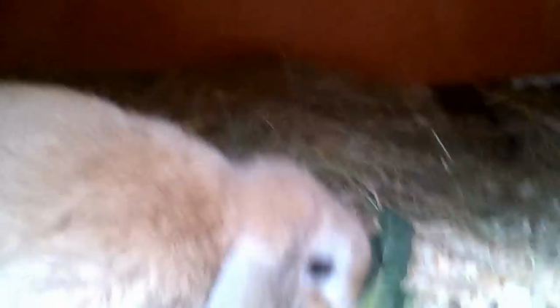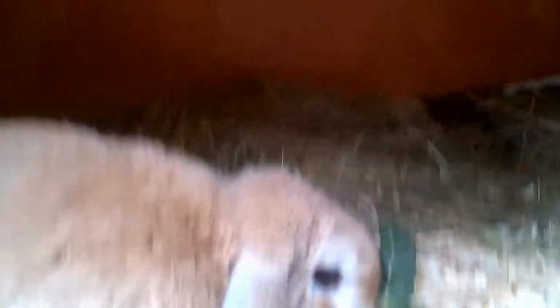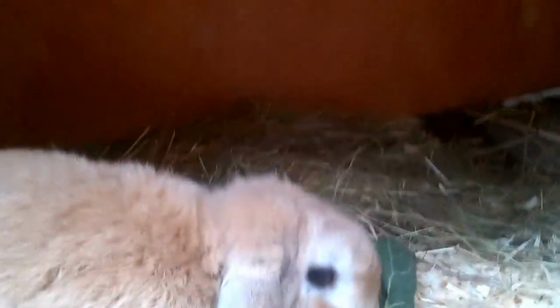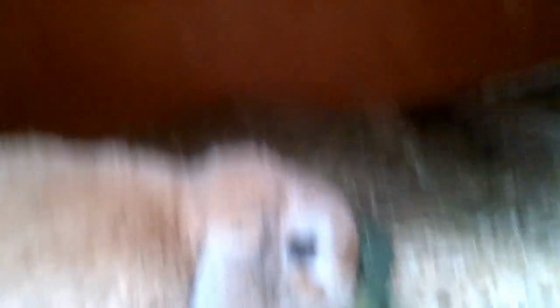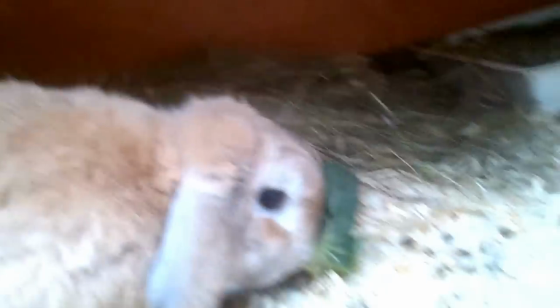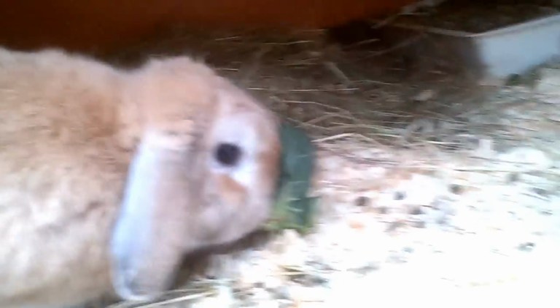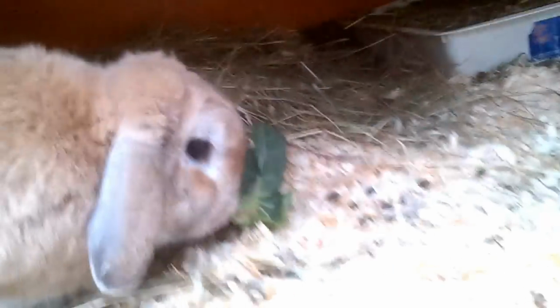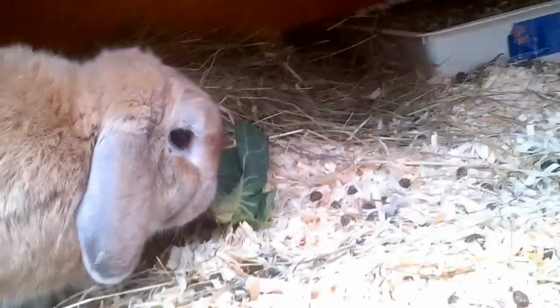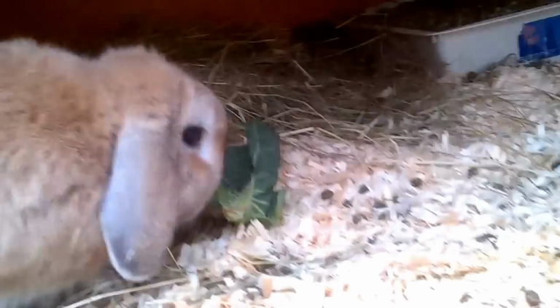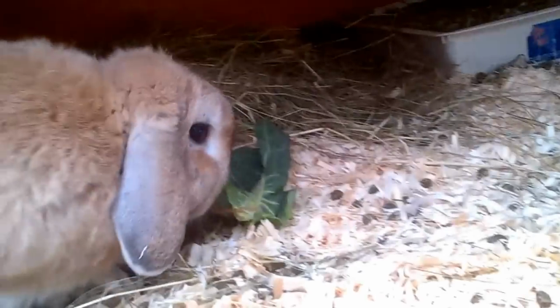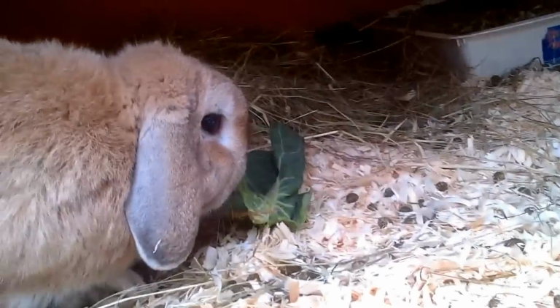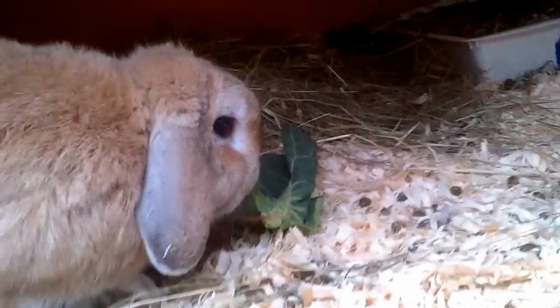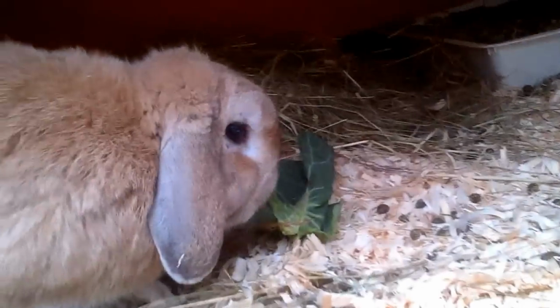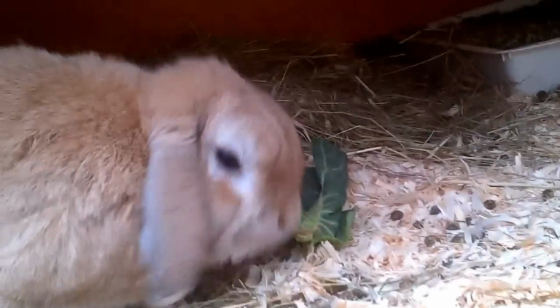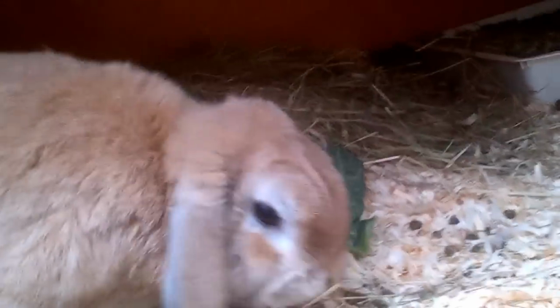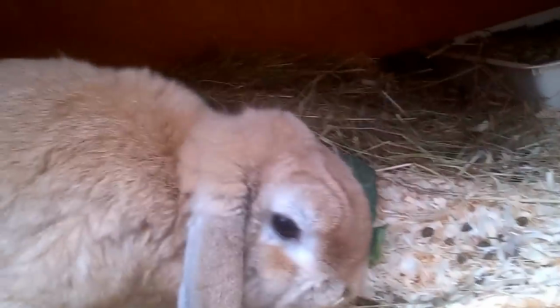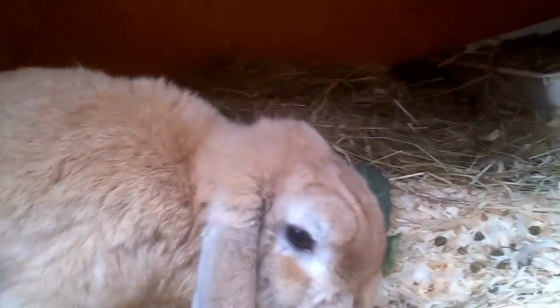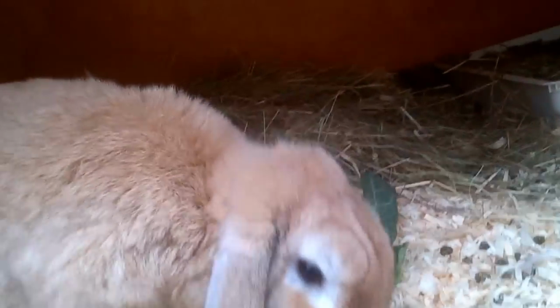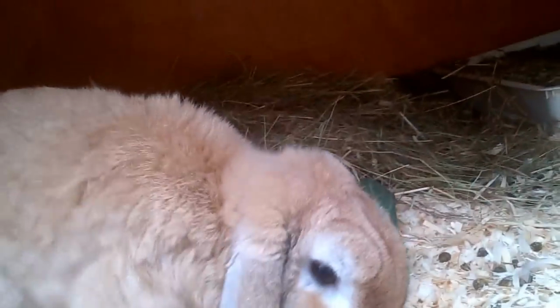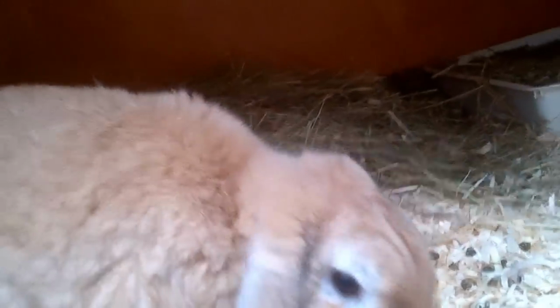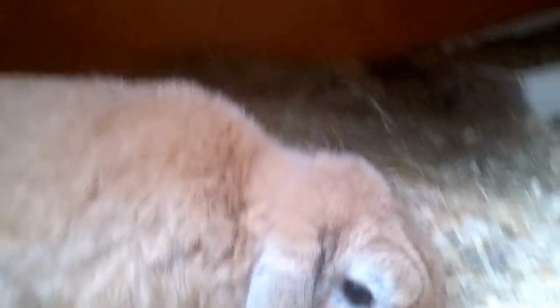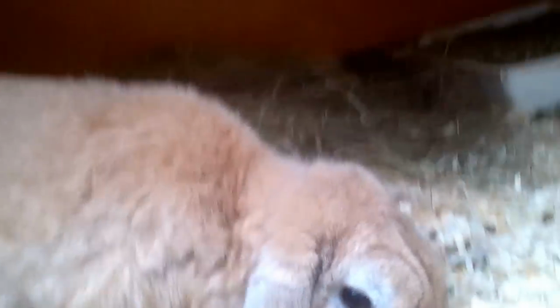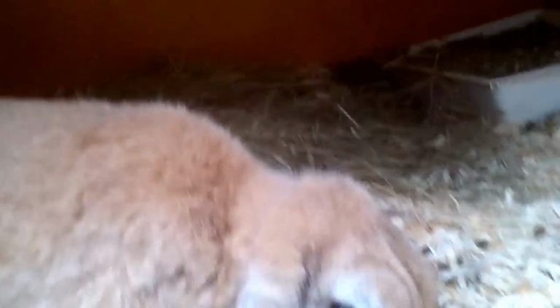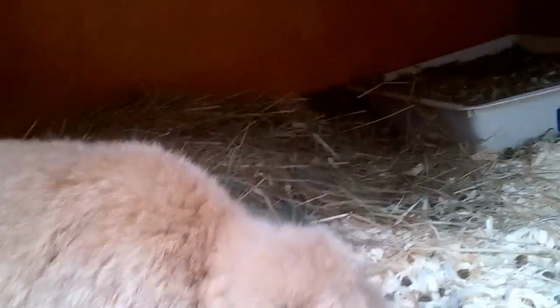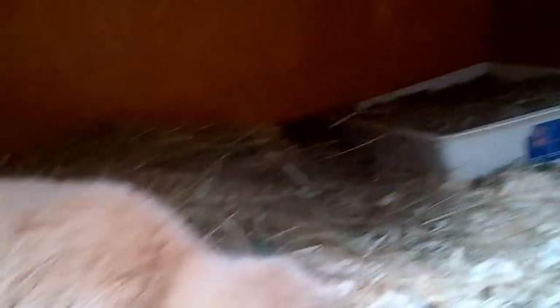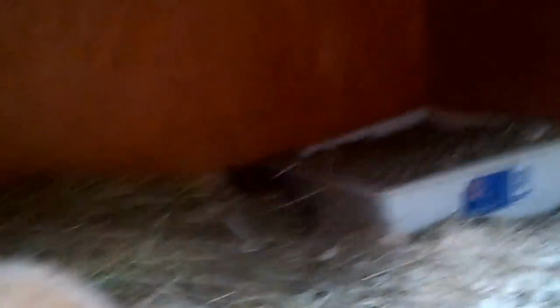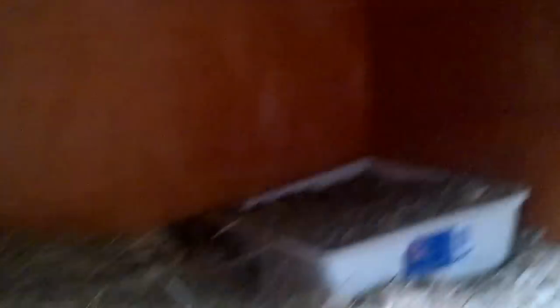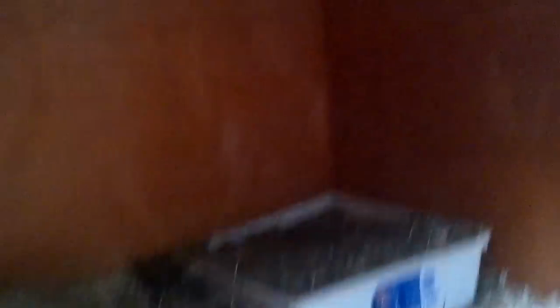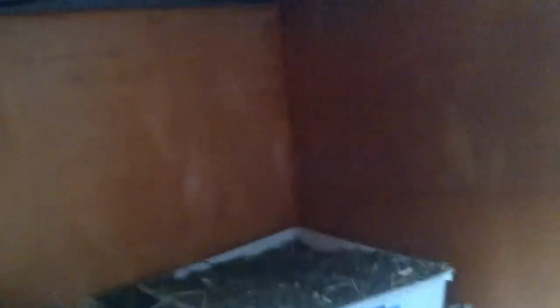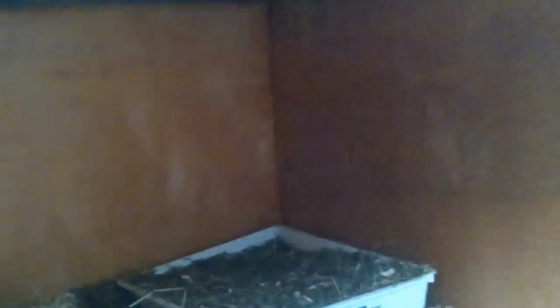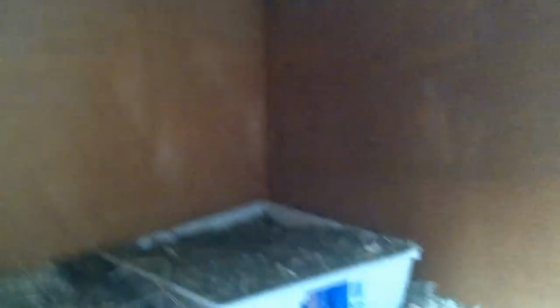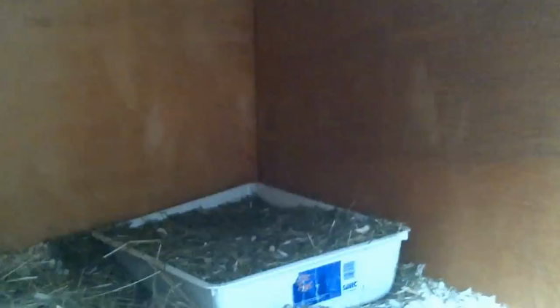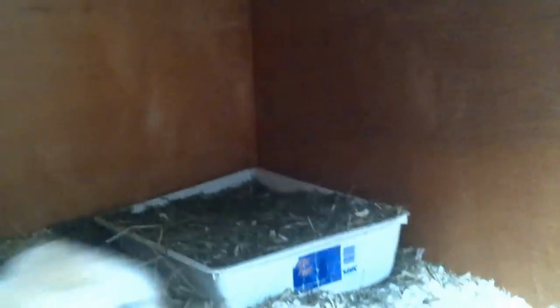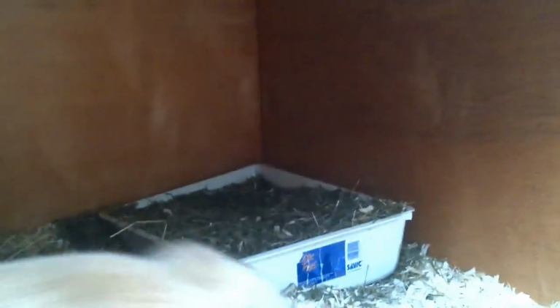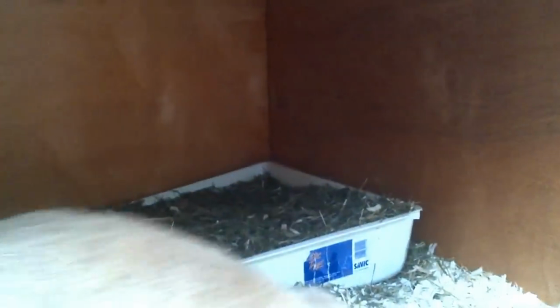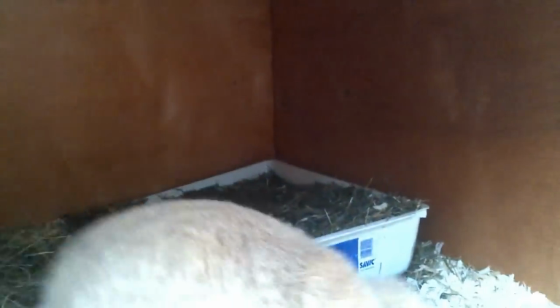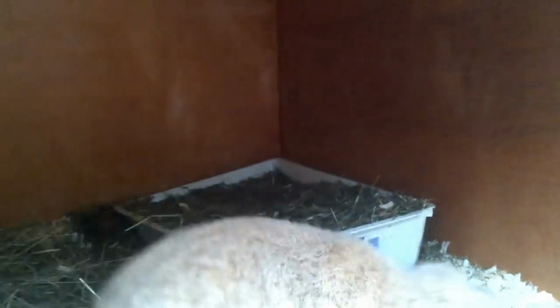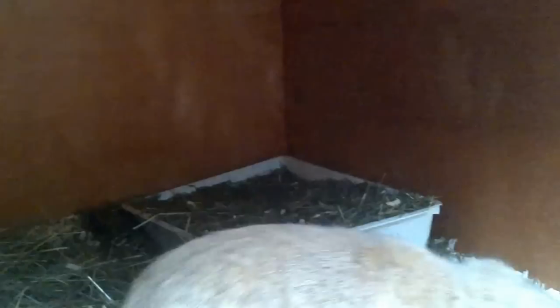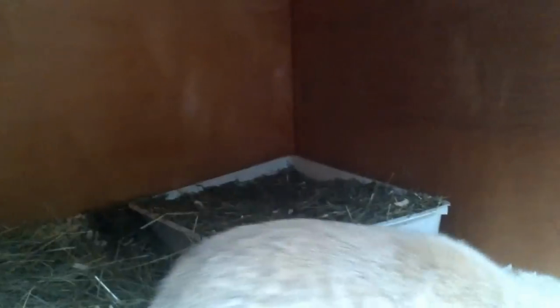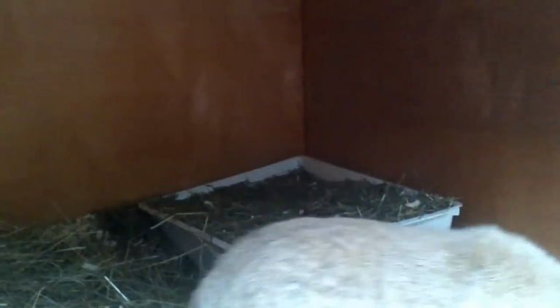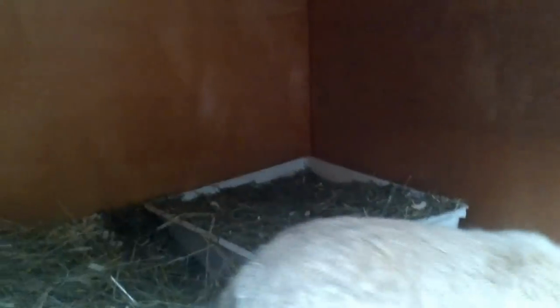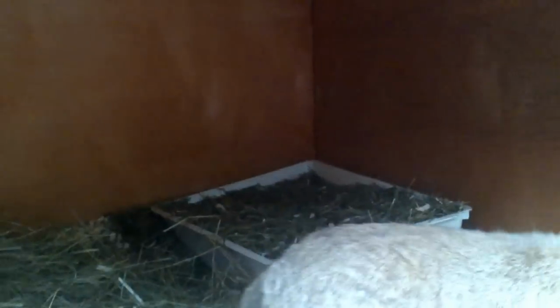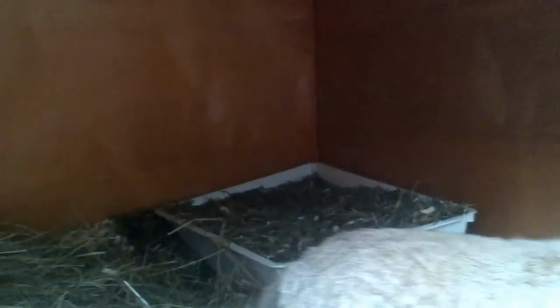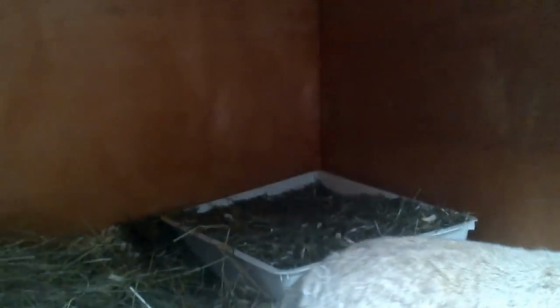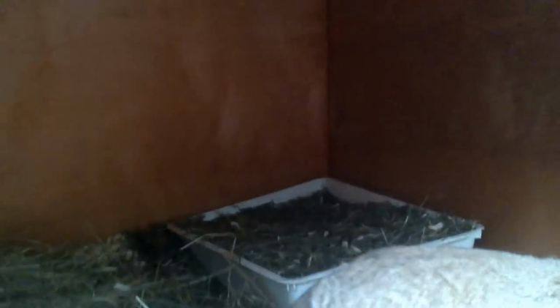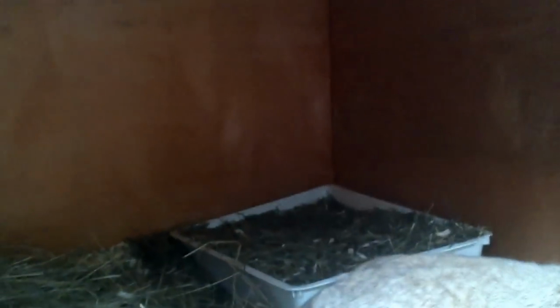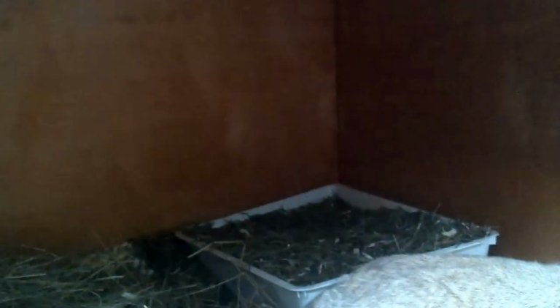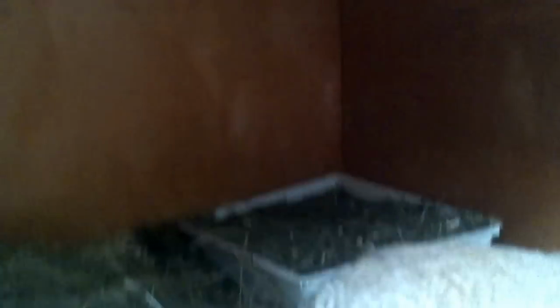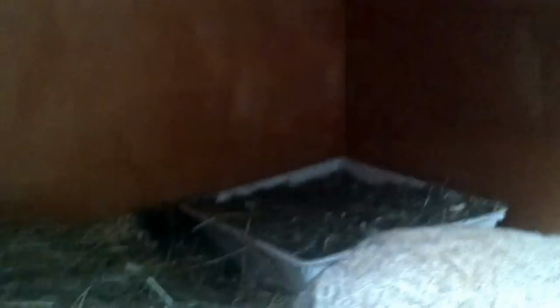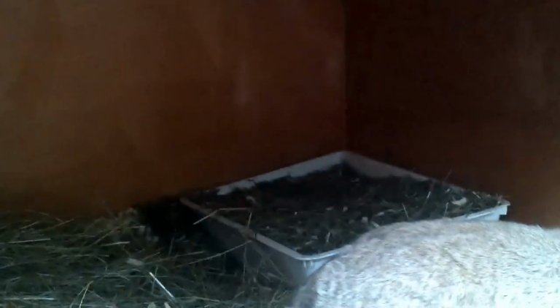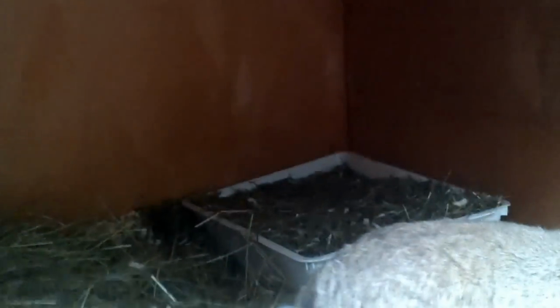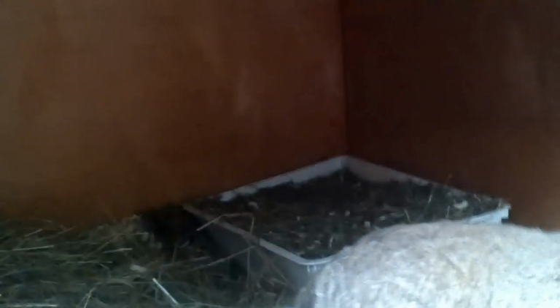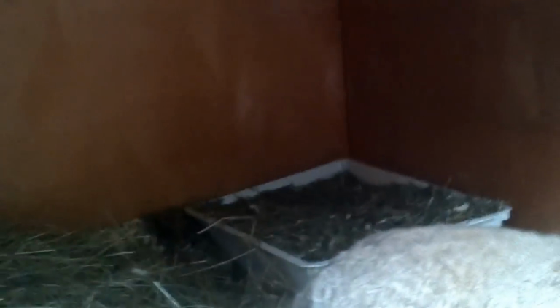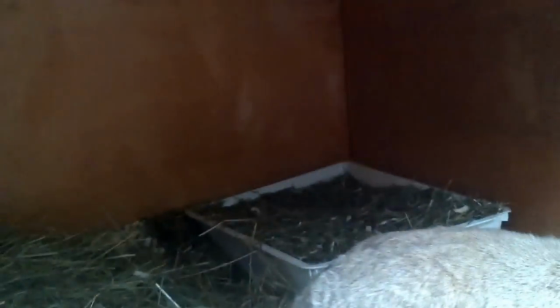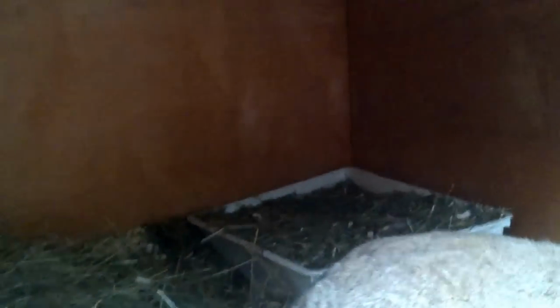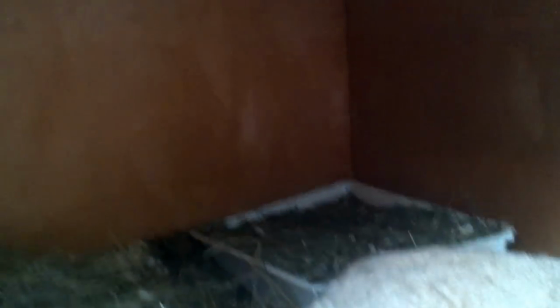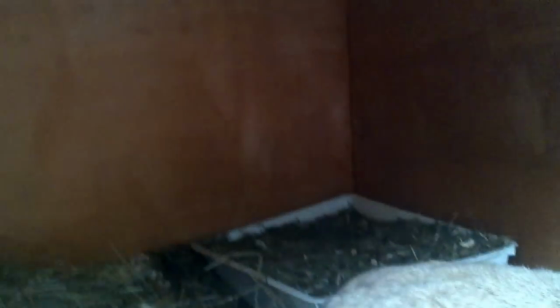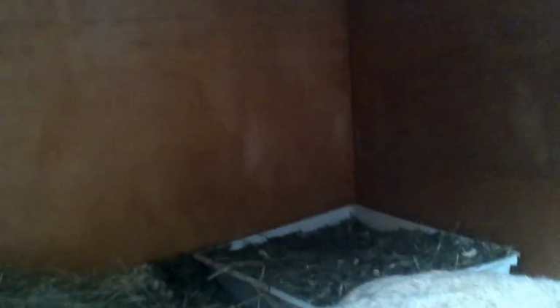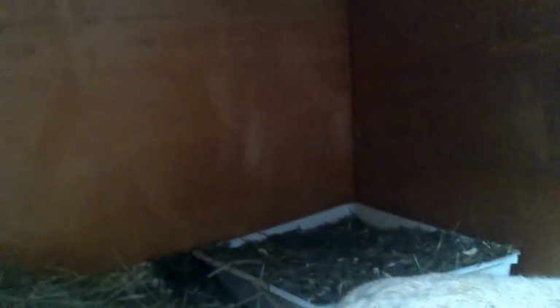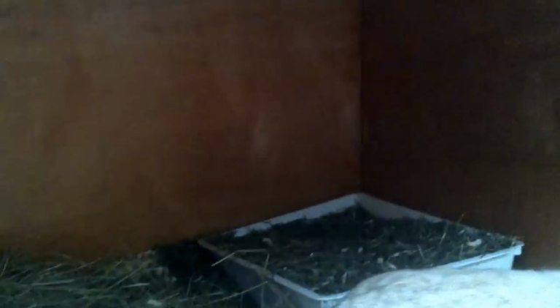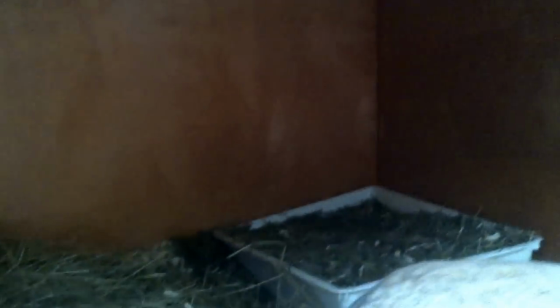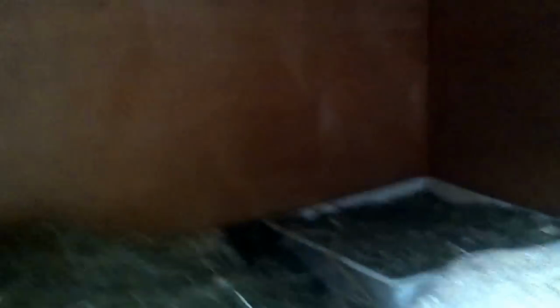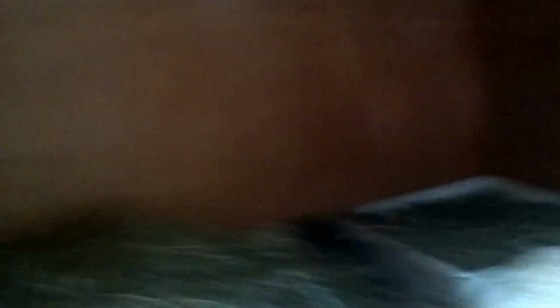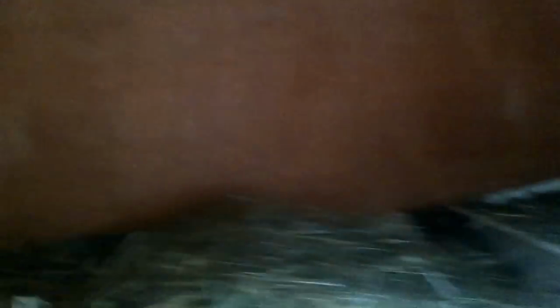We tend to feed them spring greens every morning, but also a selection of anything that is green and in the spring forage for wild plants.